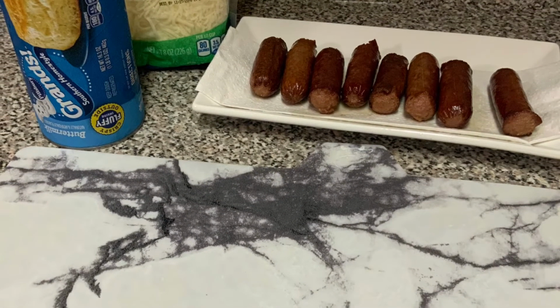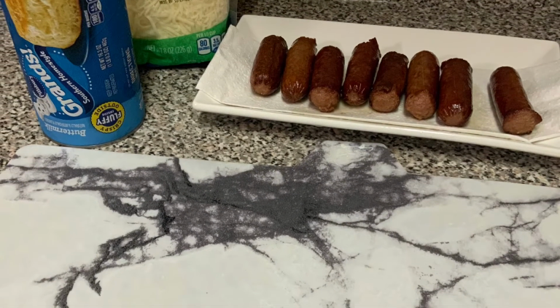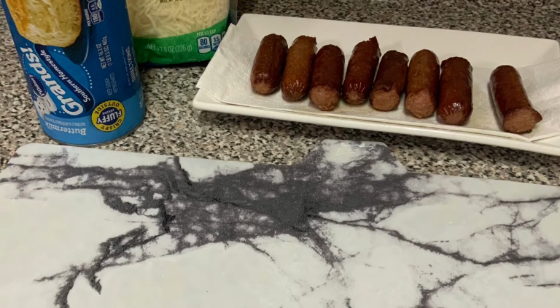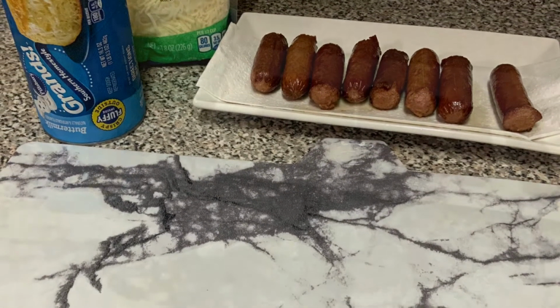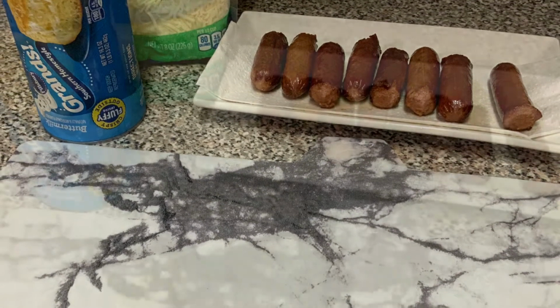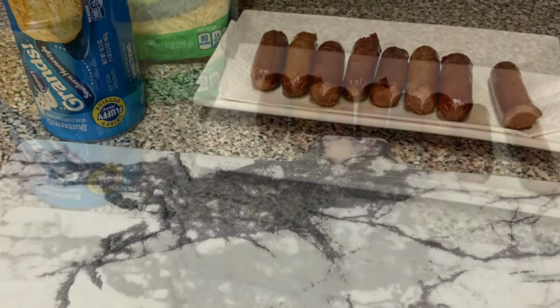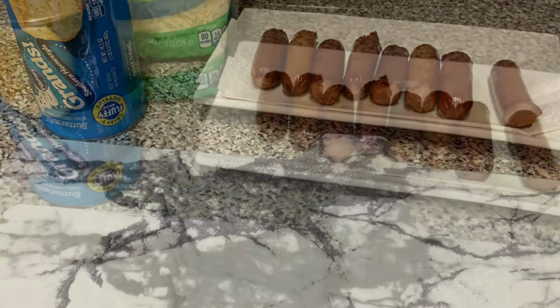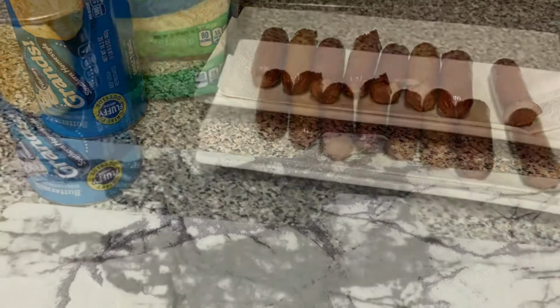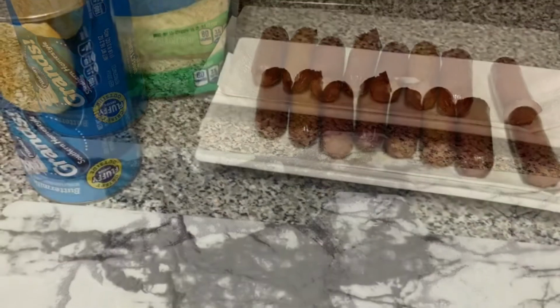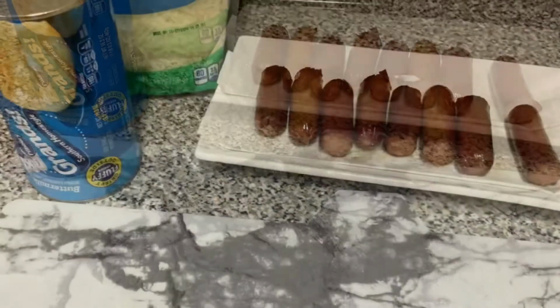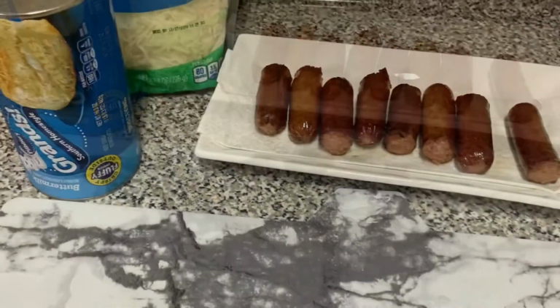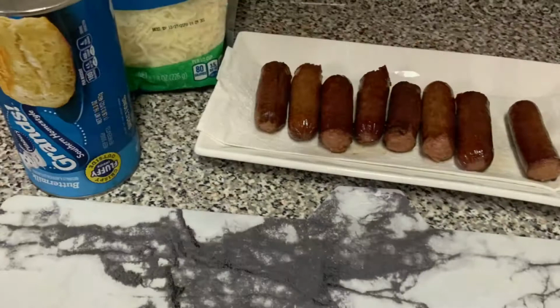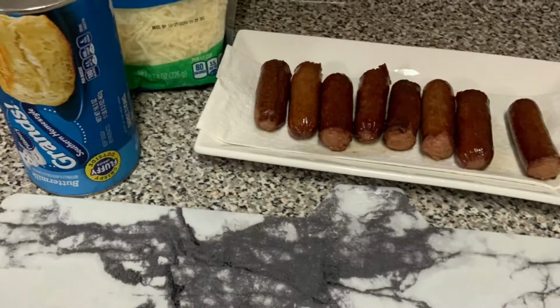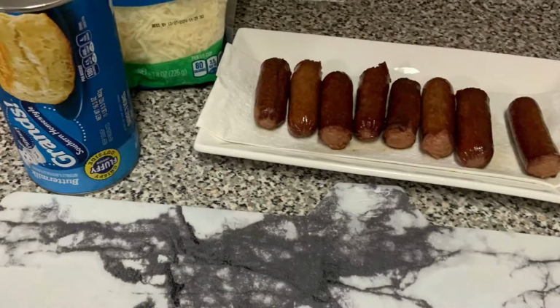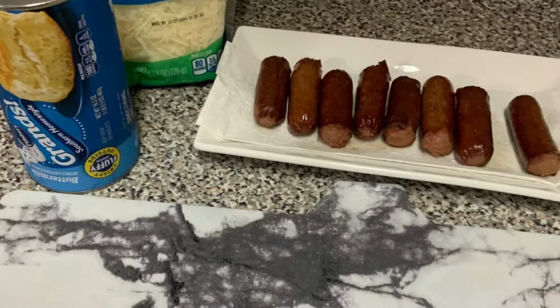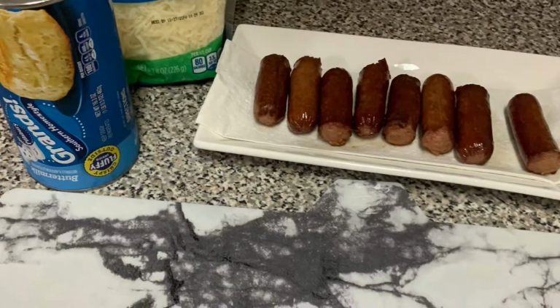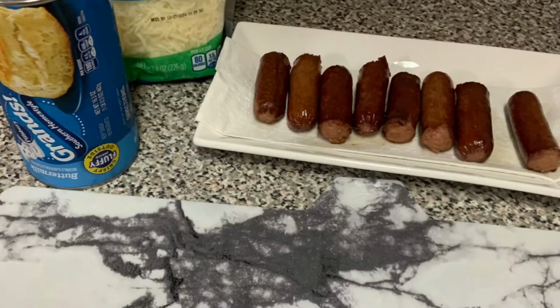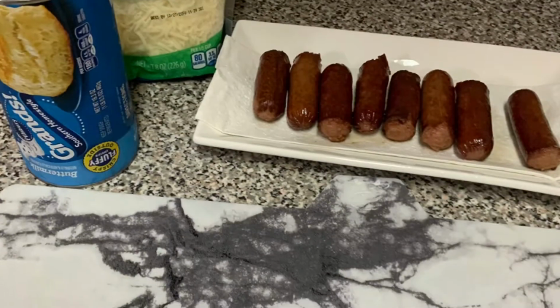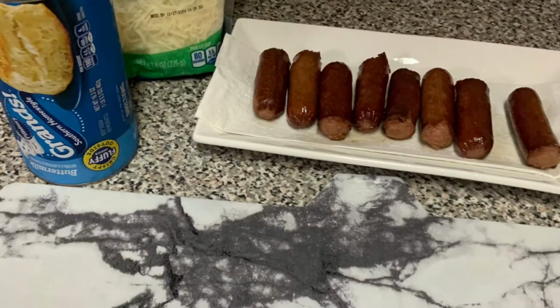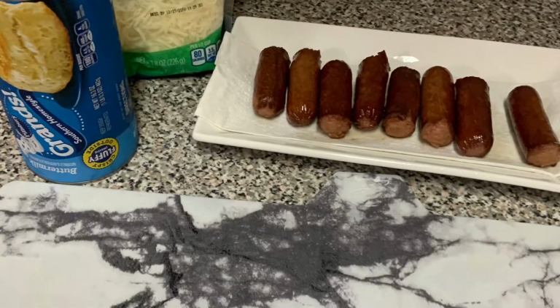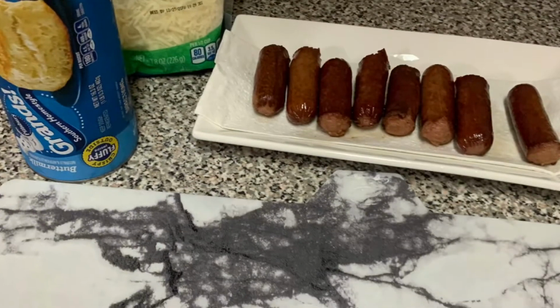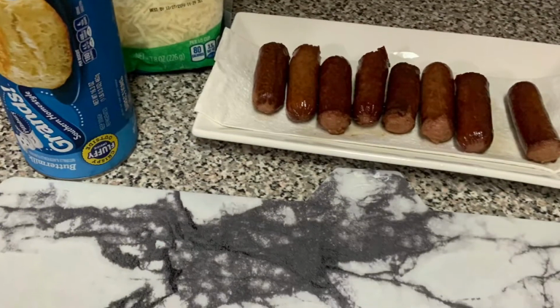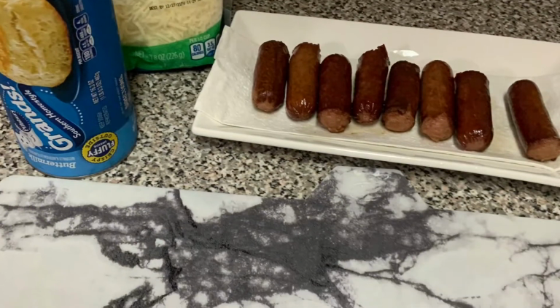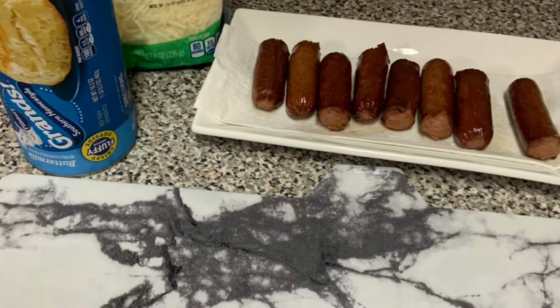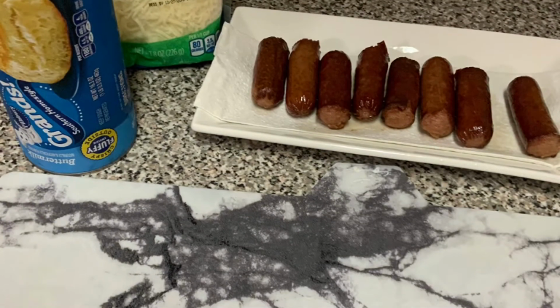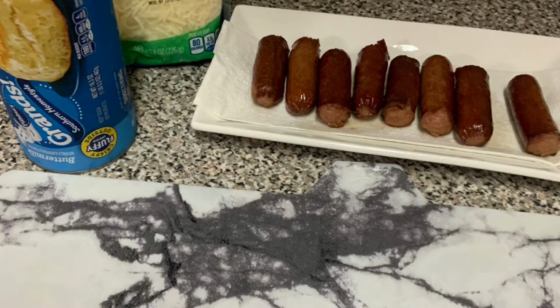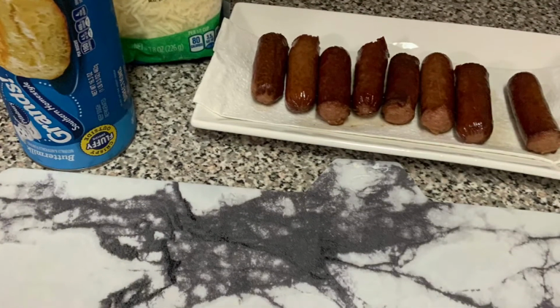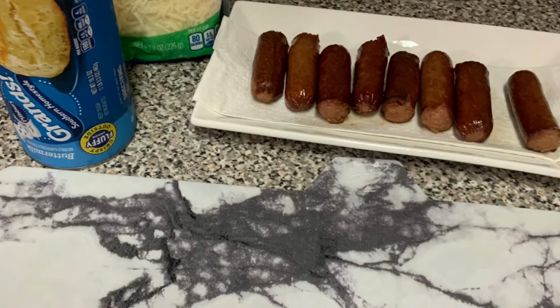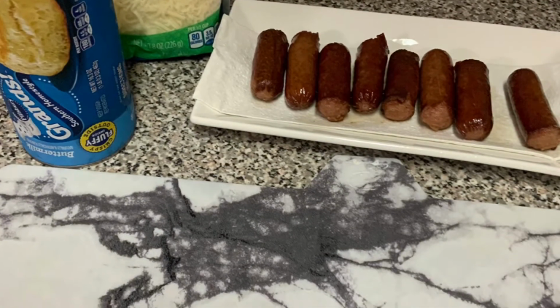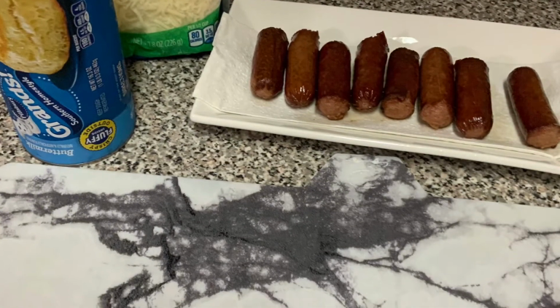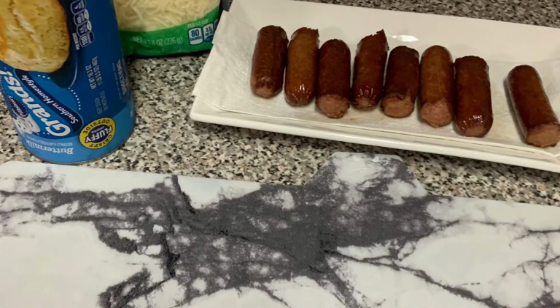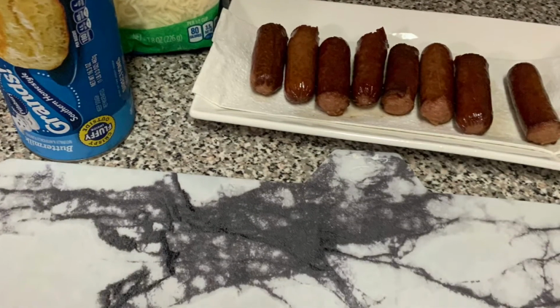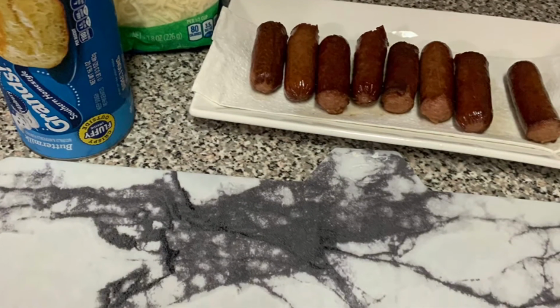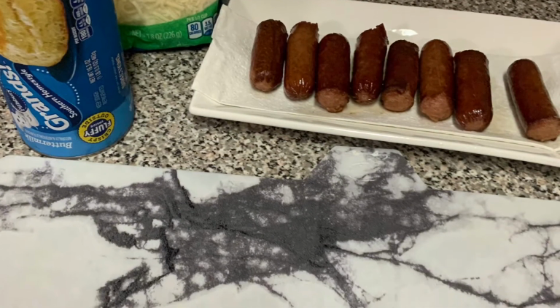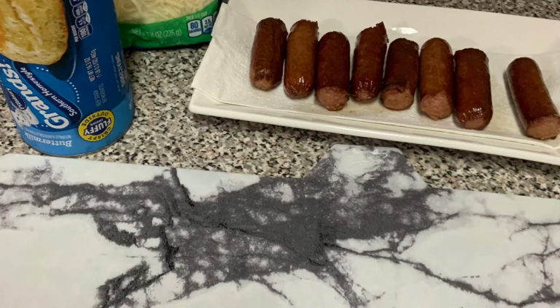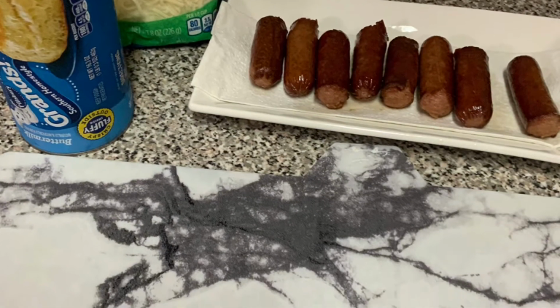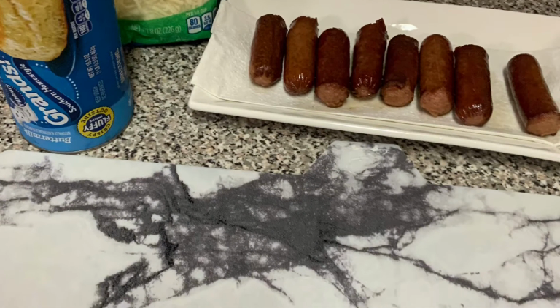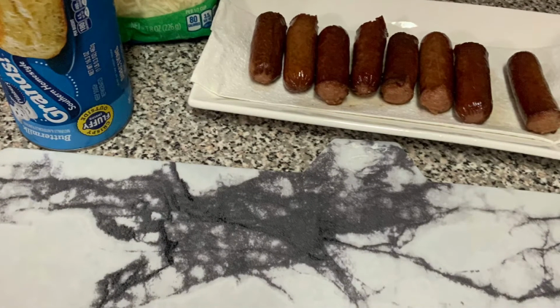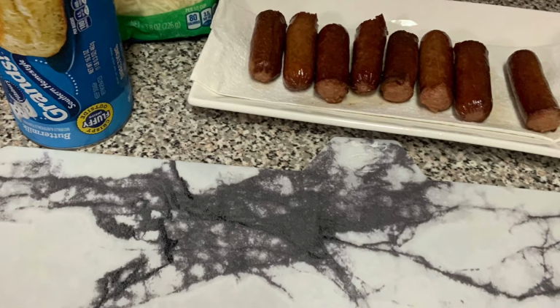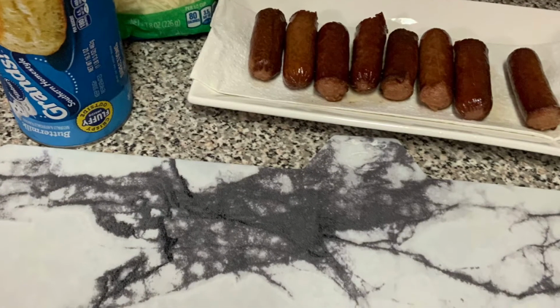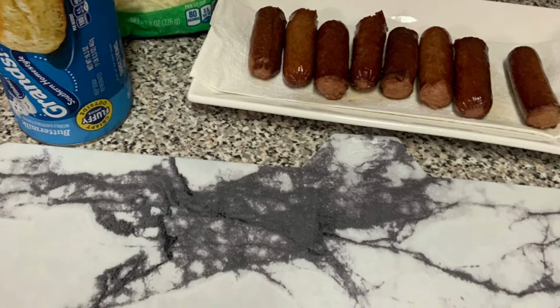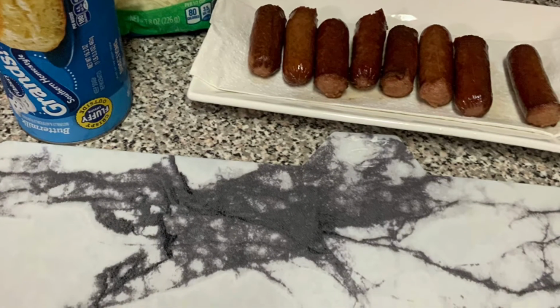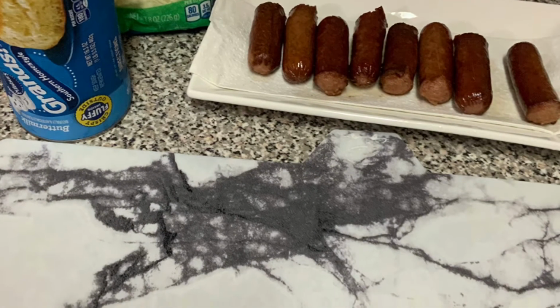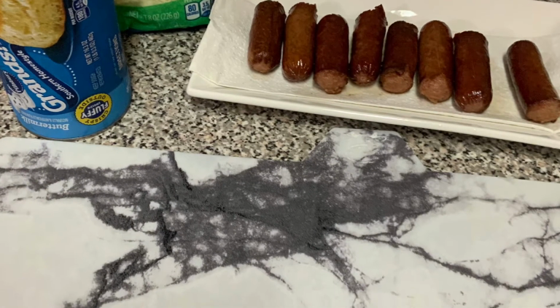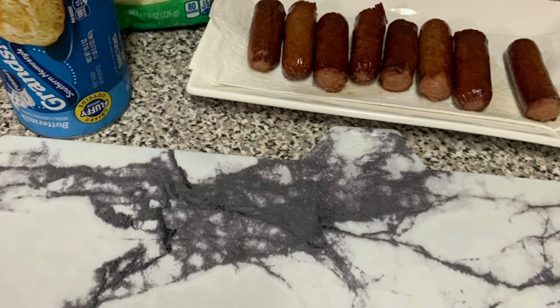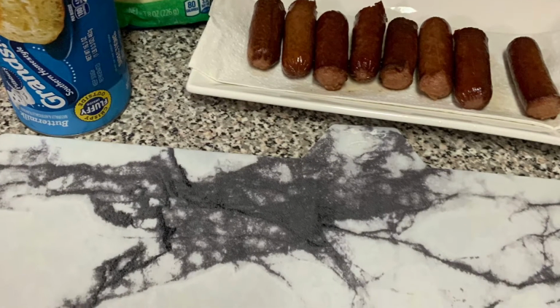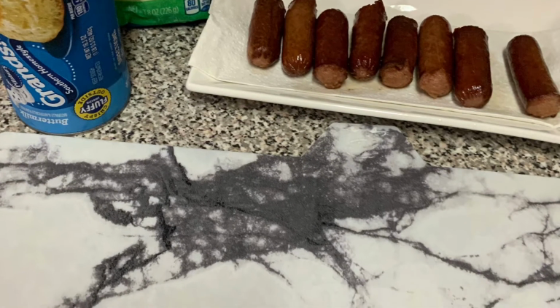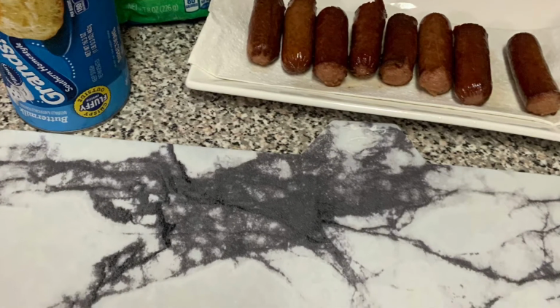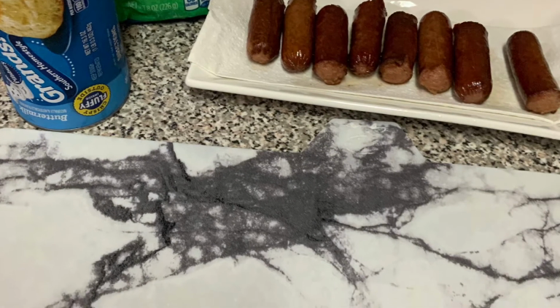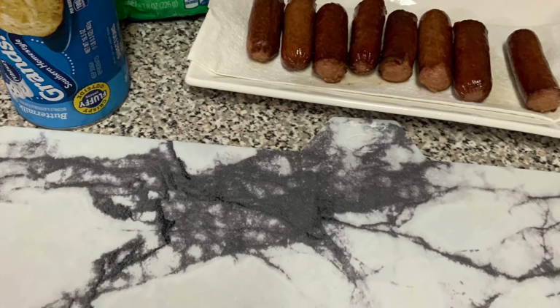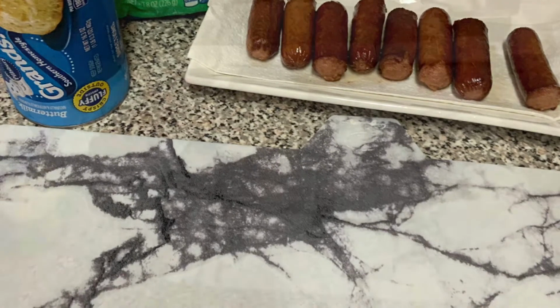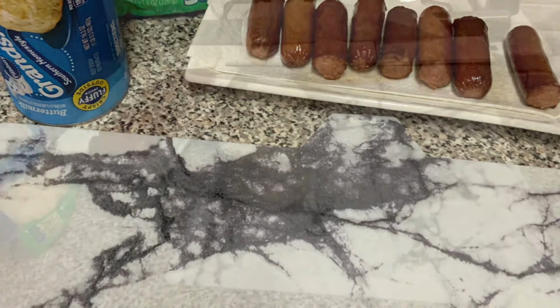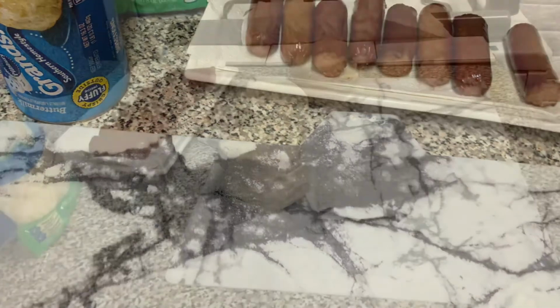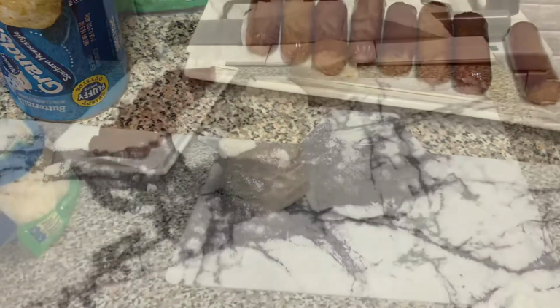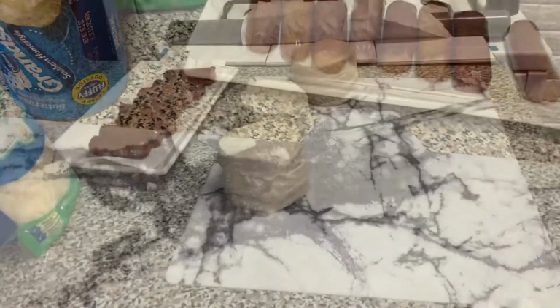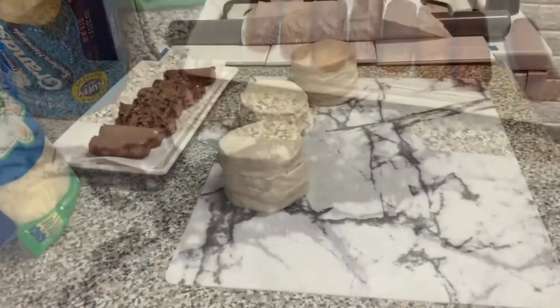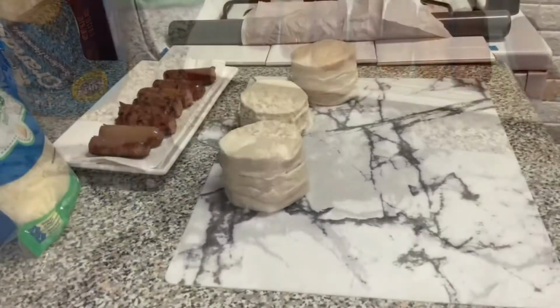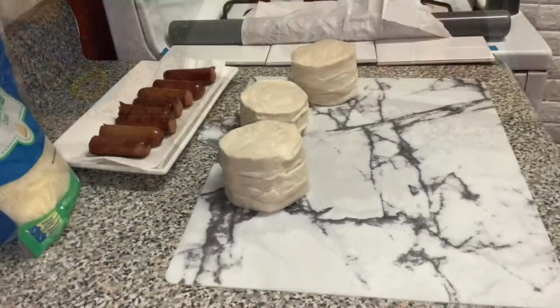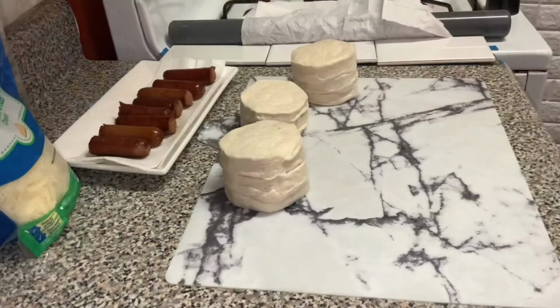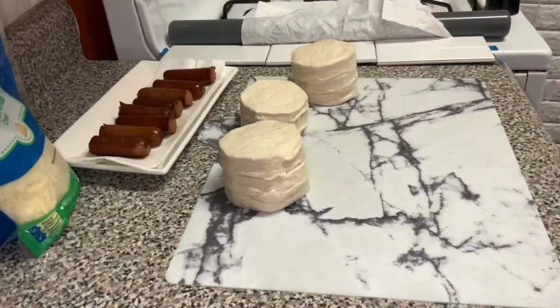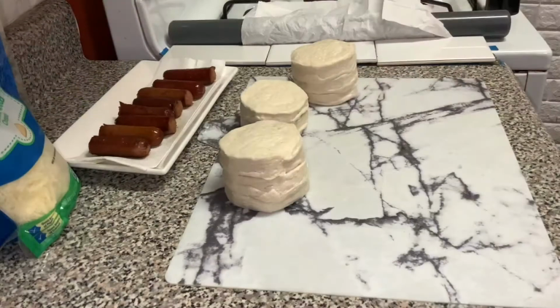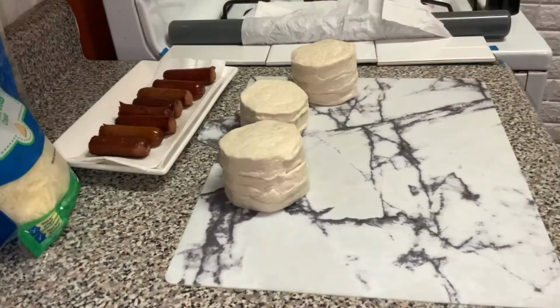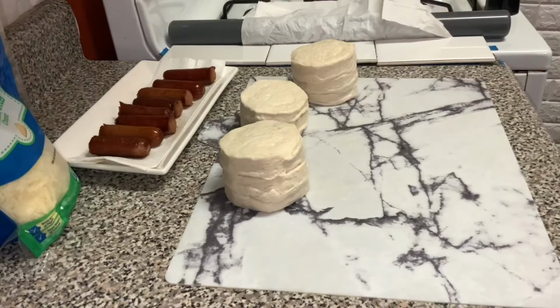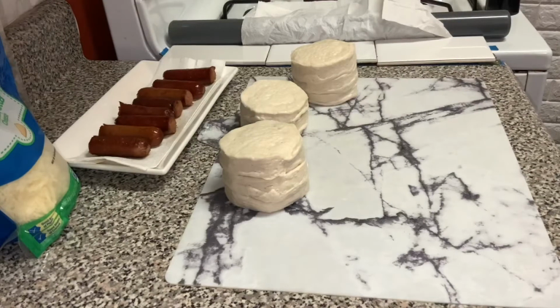You will see me start out with a clean slate. We got some biscuits, some cheese, and voila.